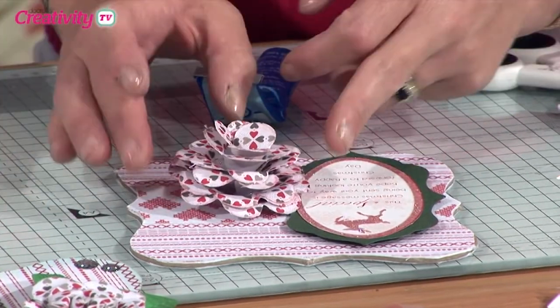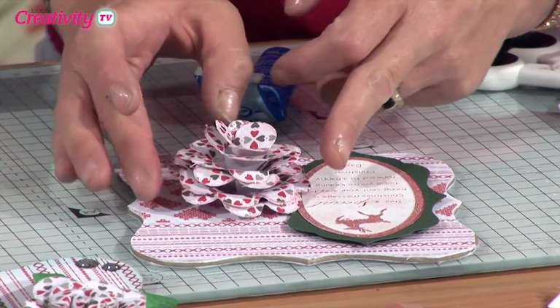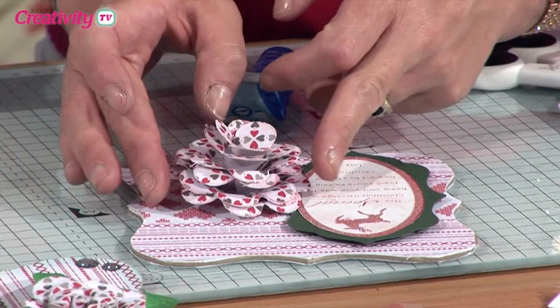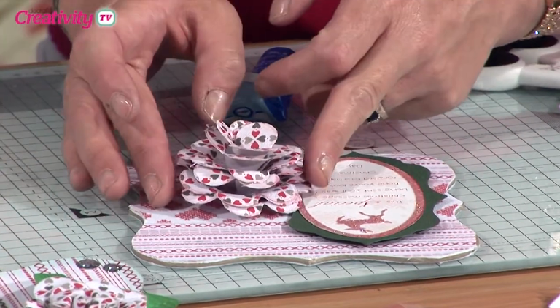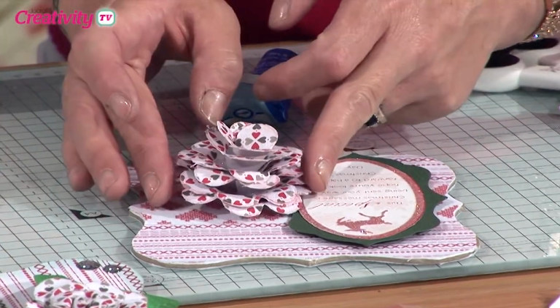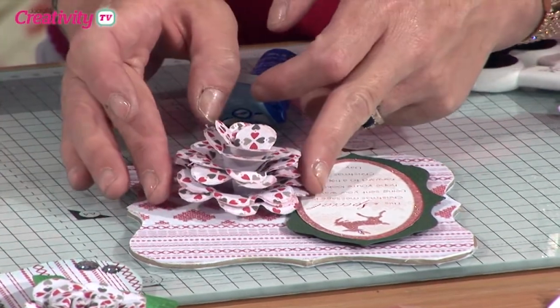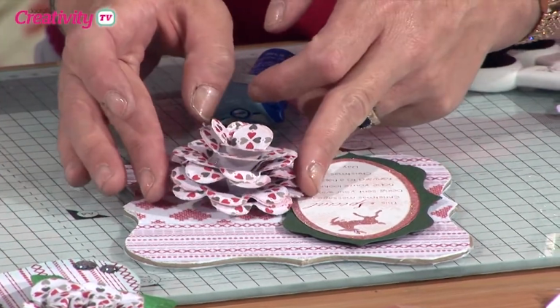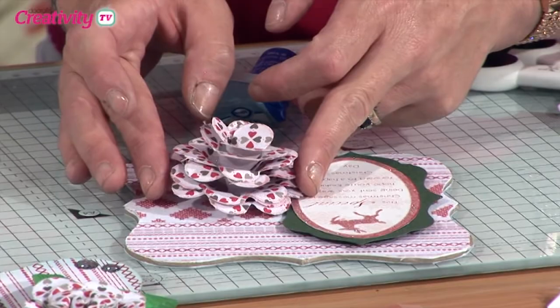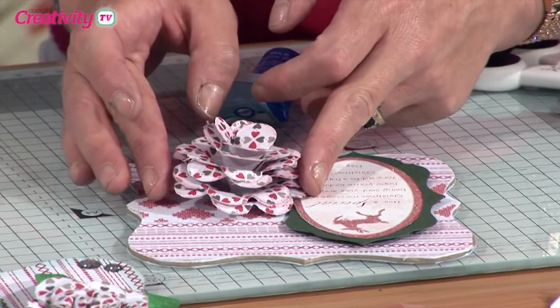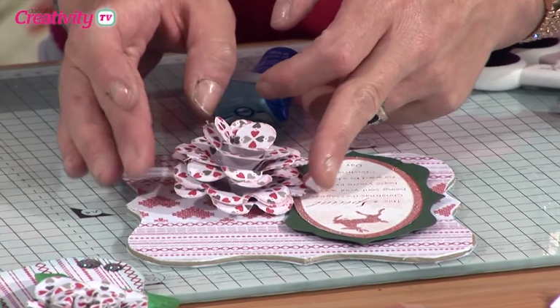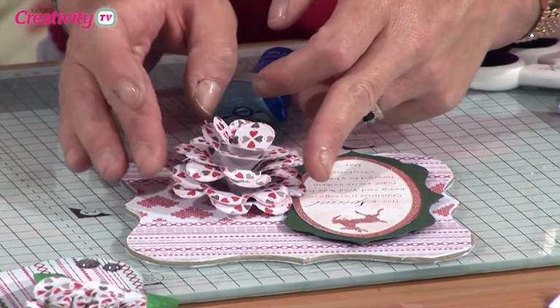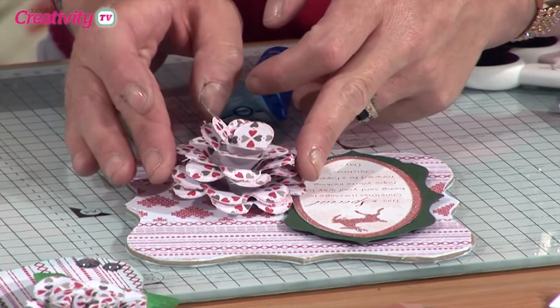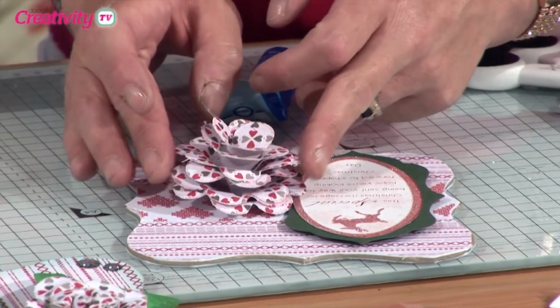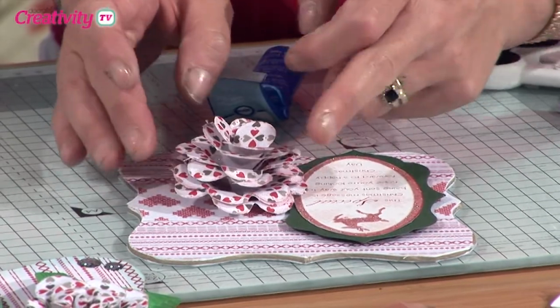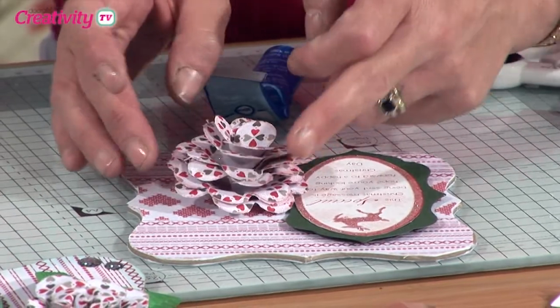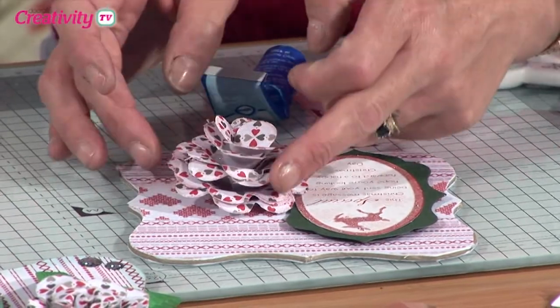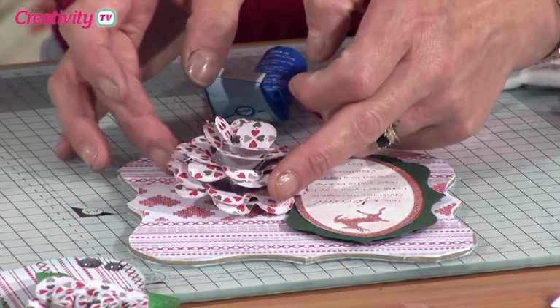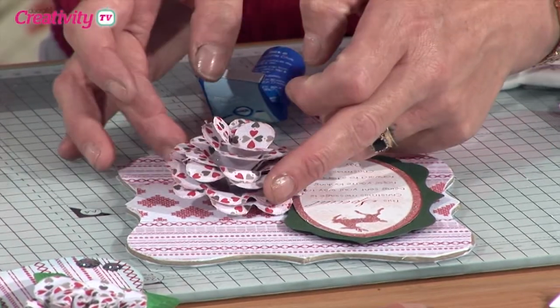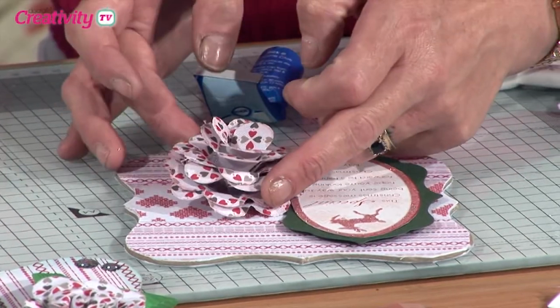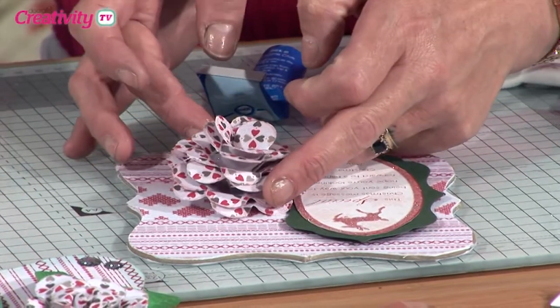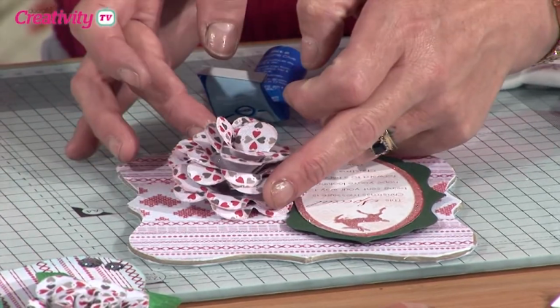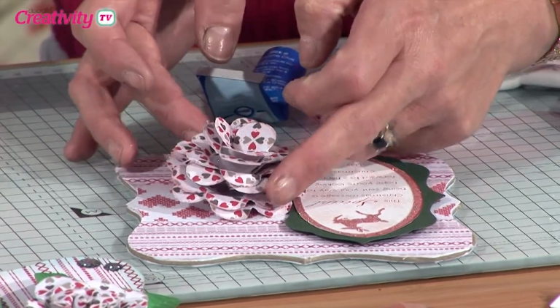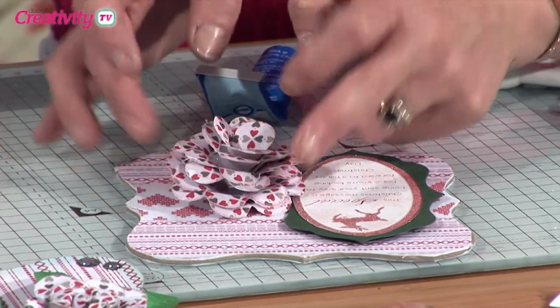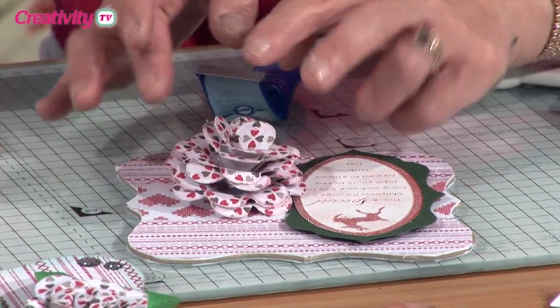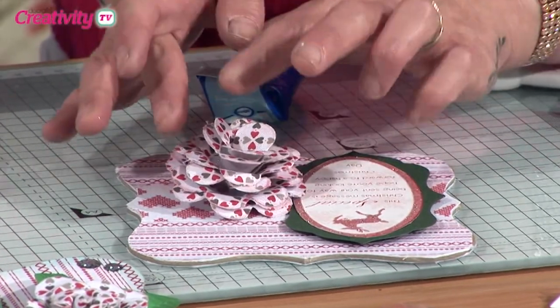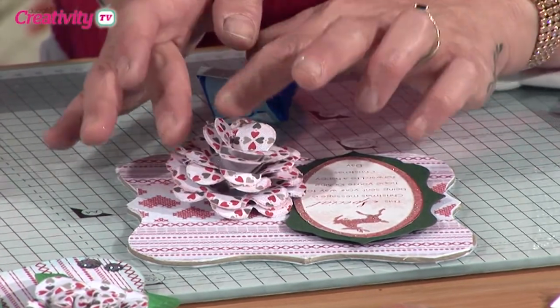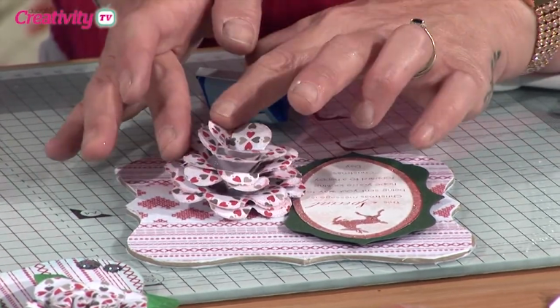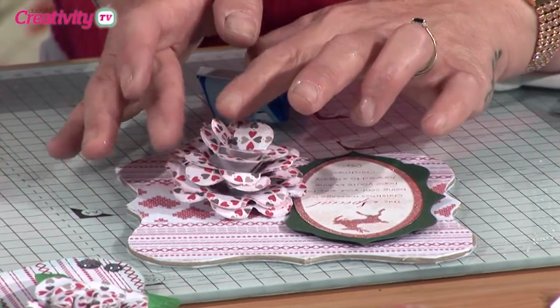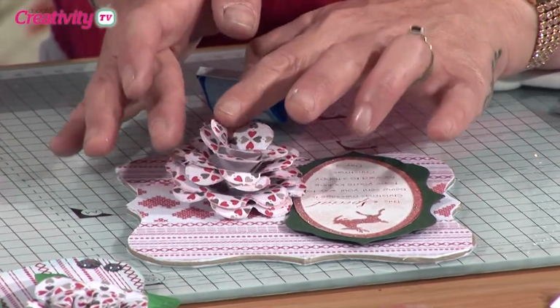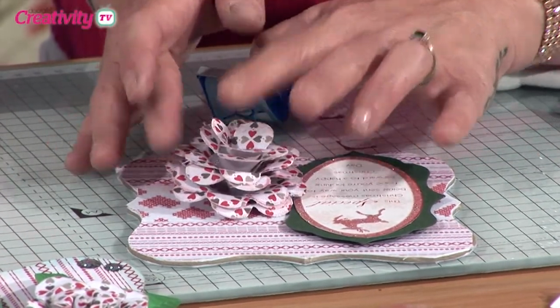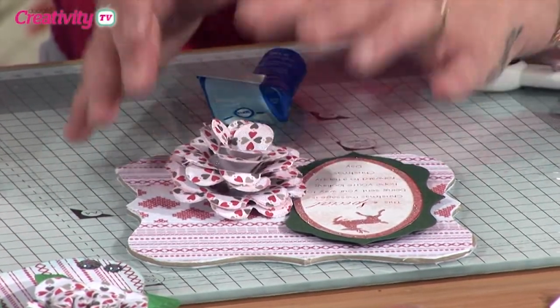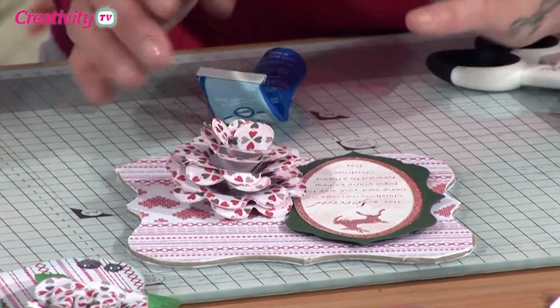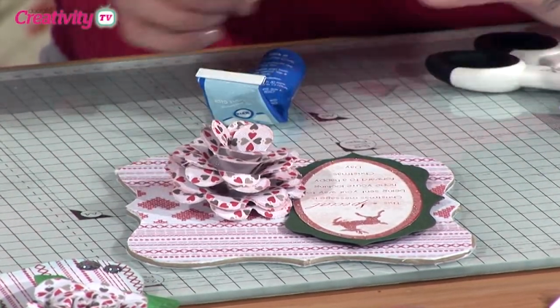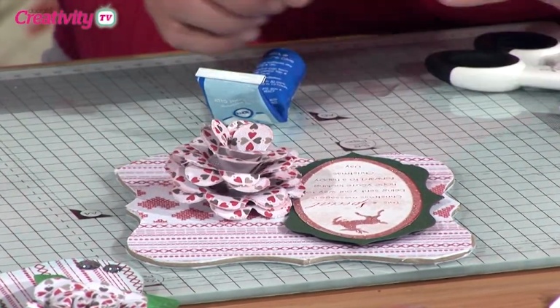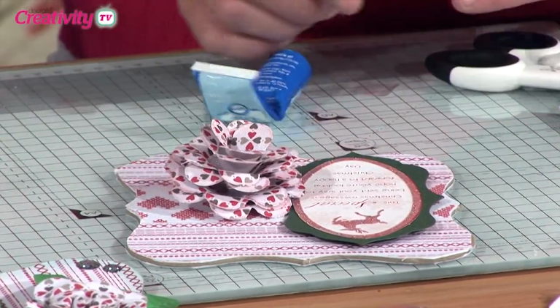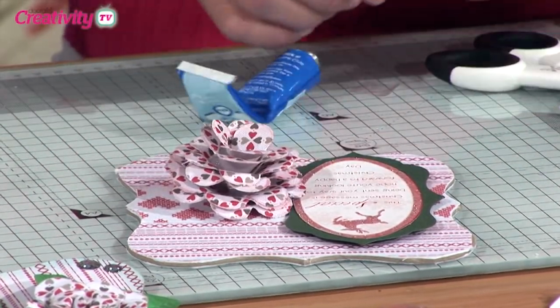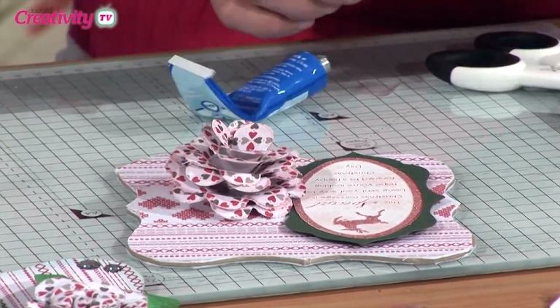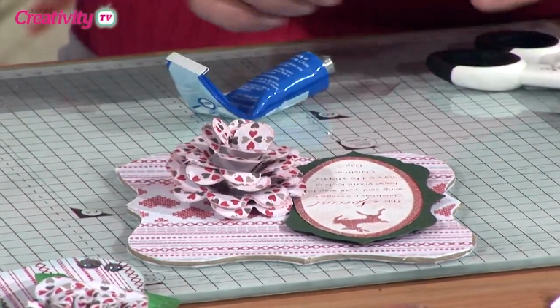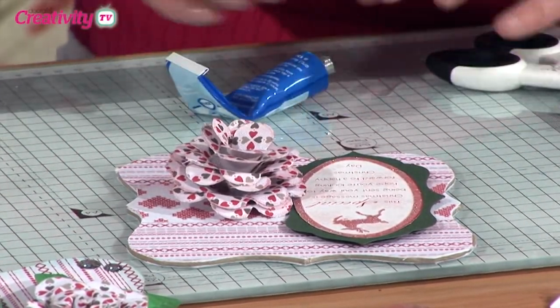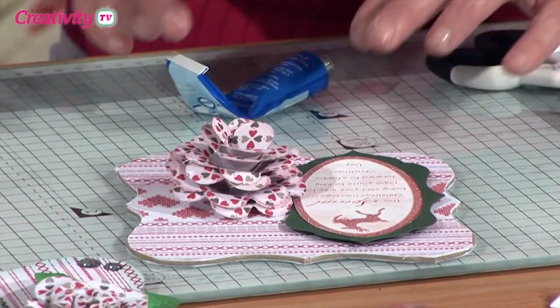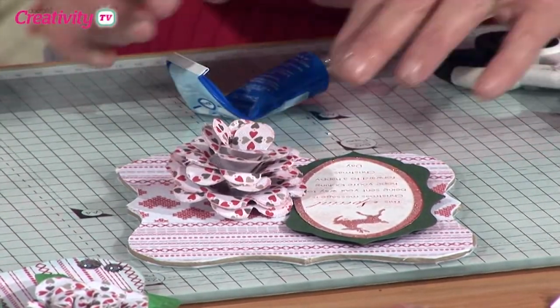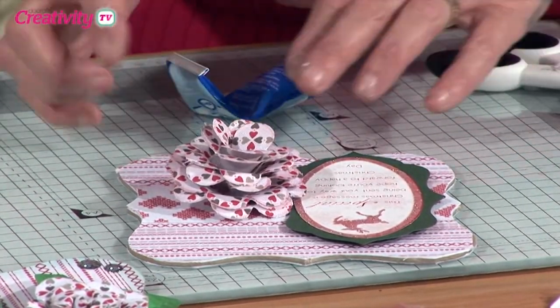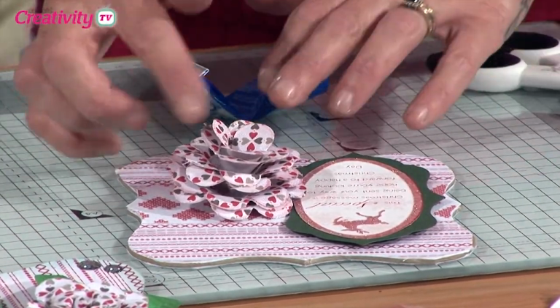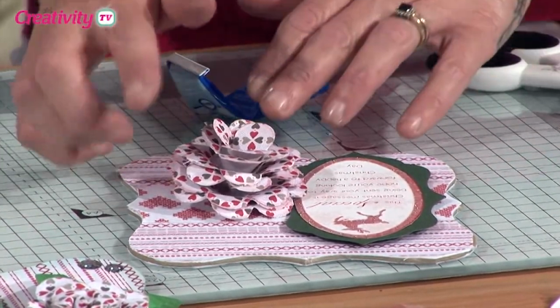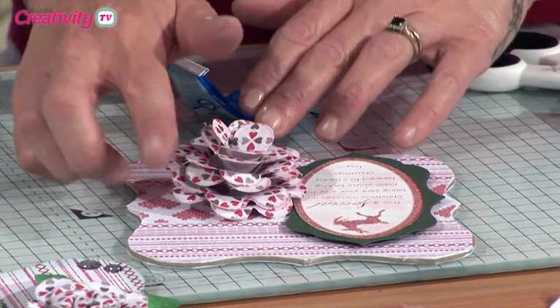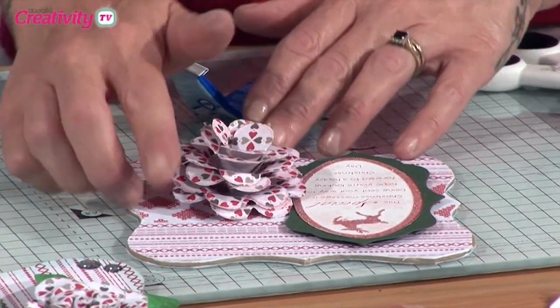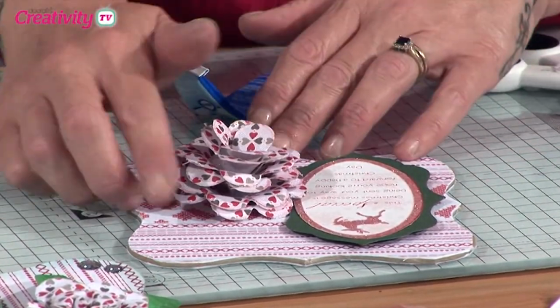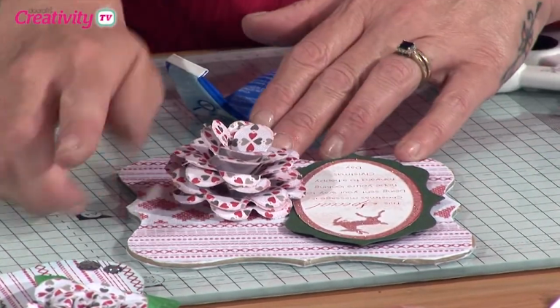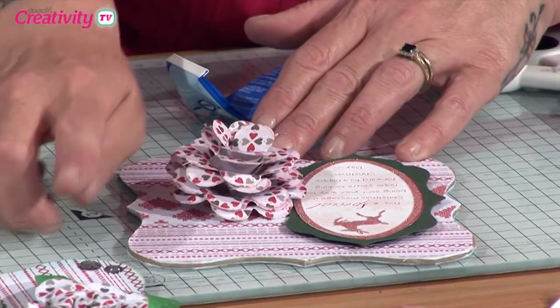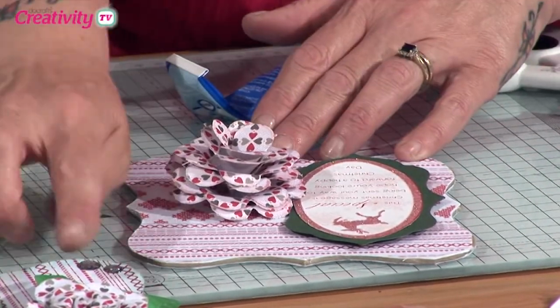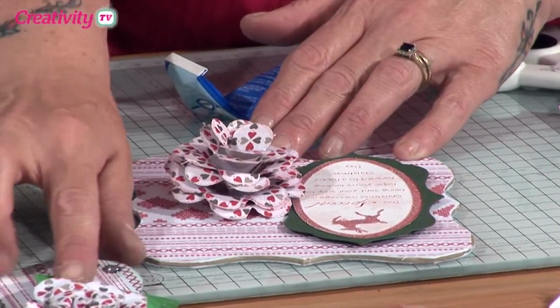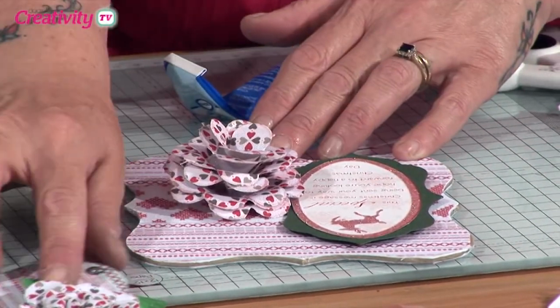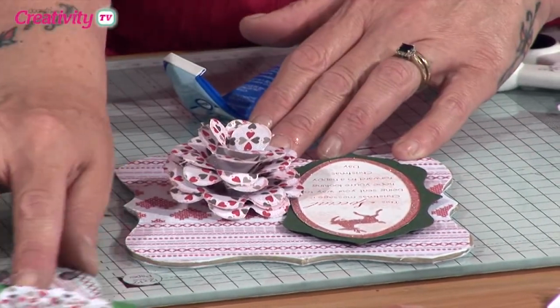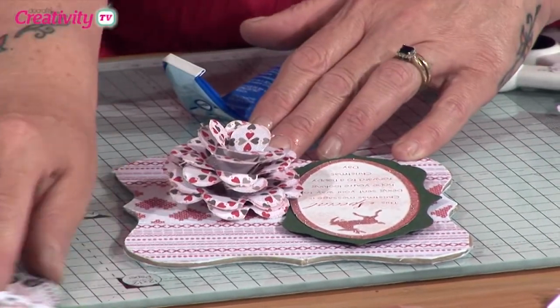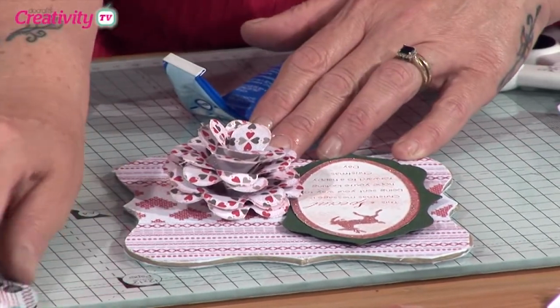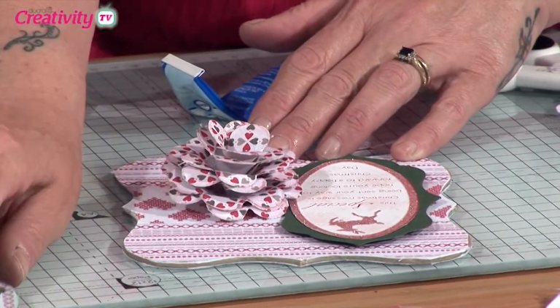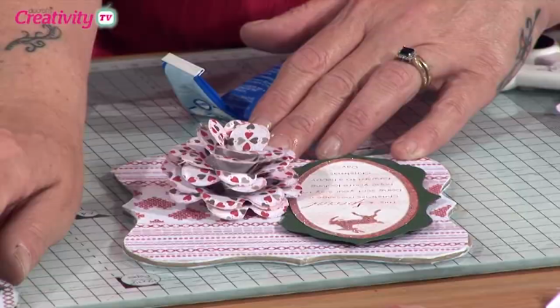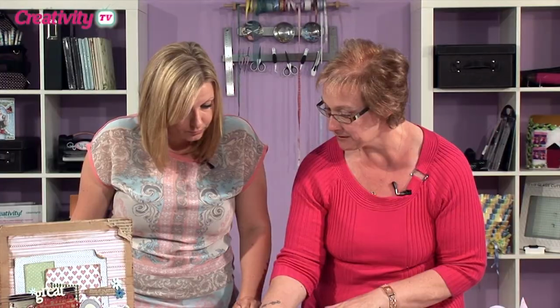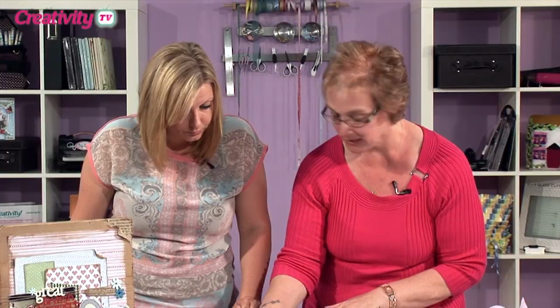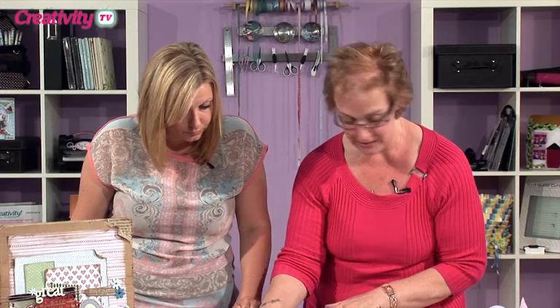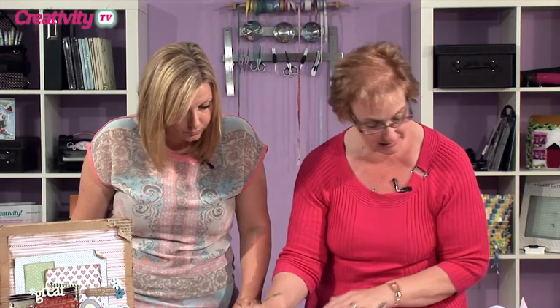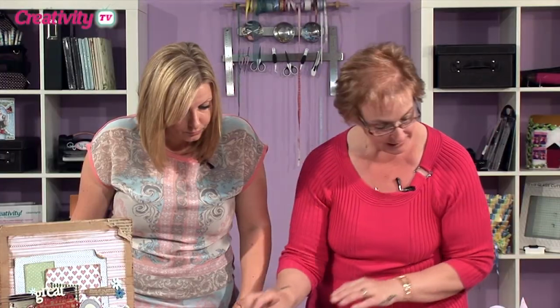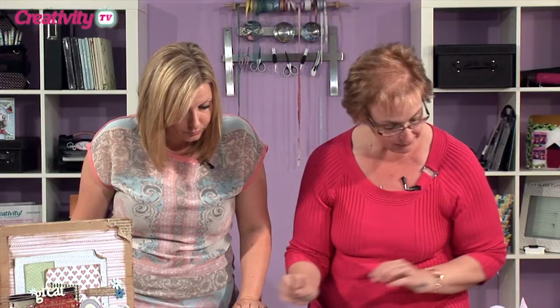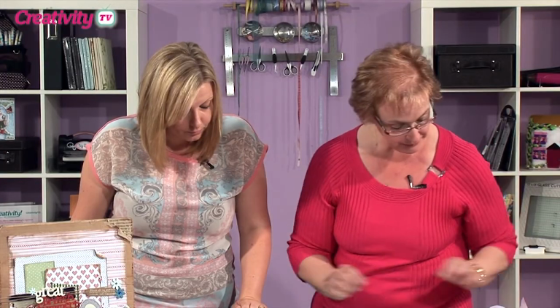You can just move that about and angle it upwards, downwards, whichever way you want. The only other thing that I've got on here are these leaves.